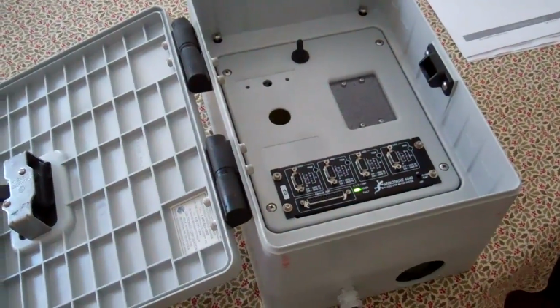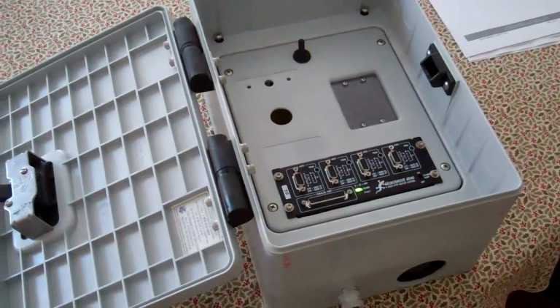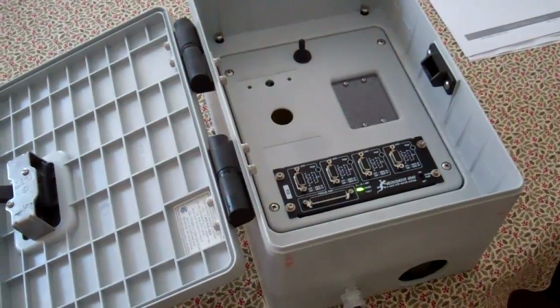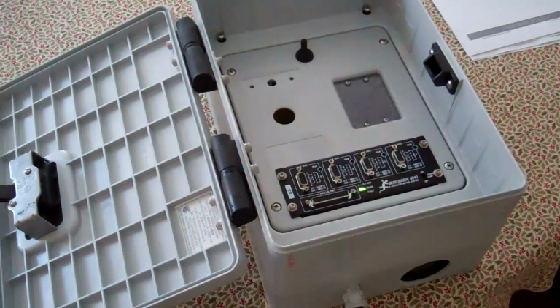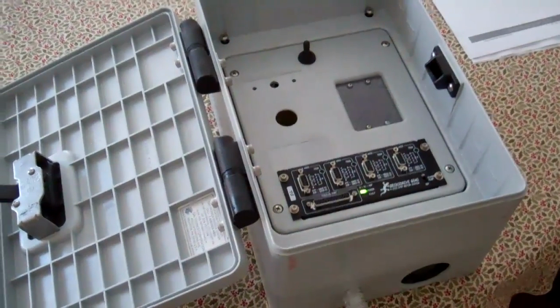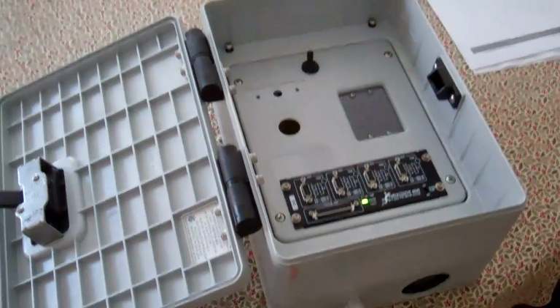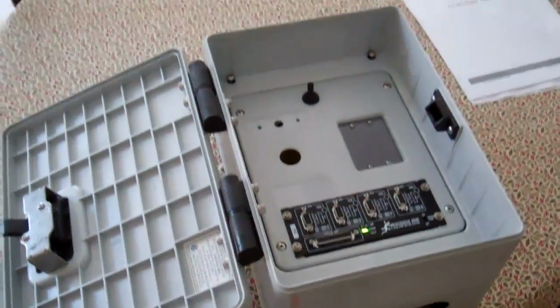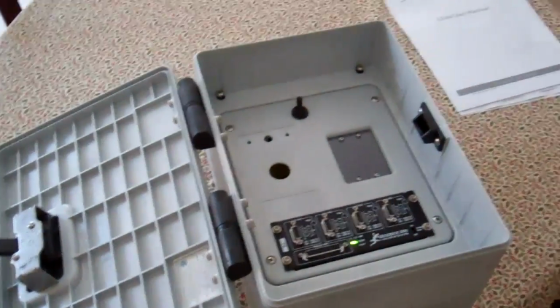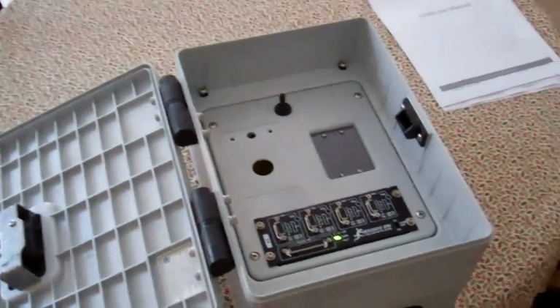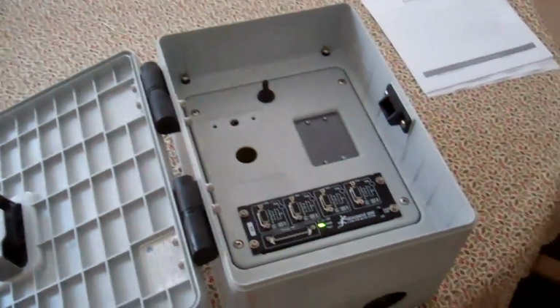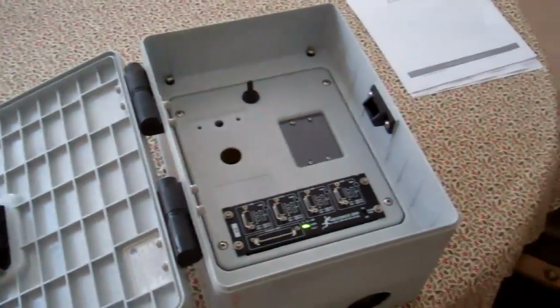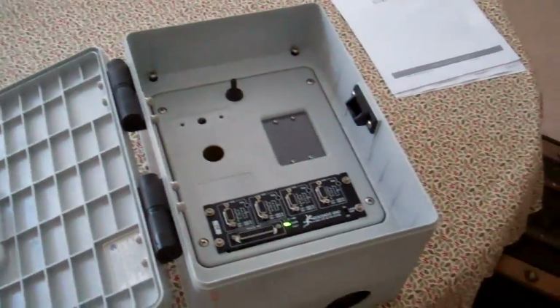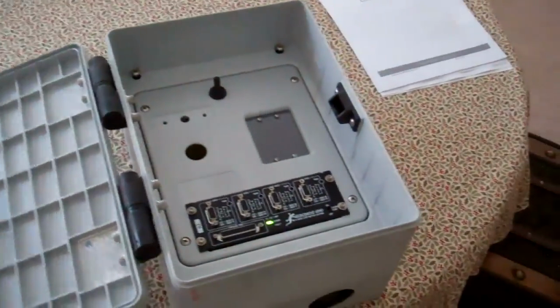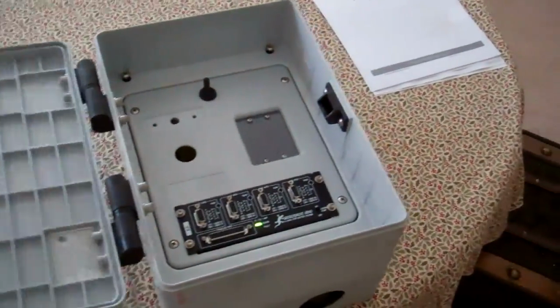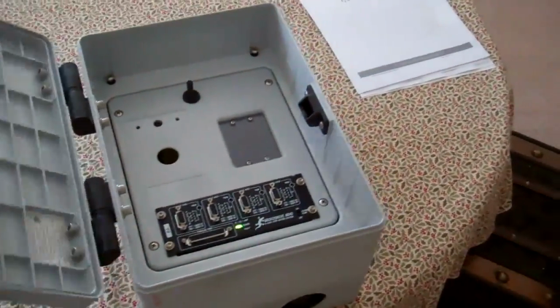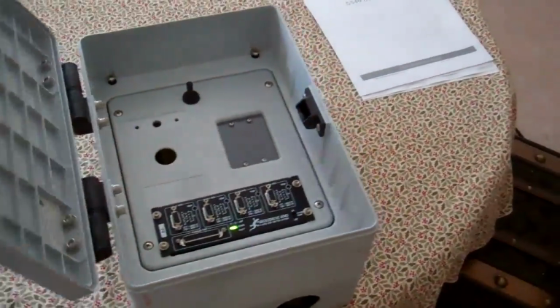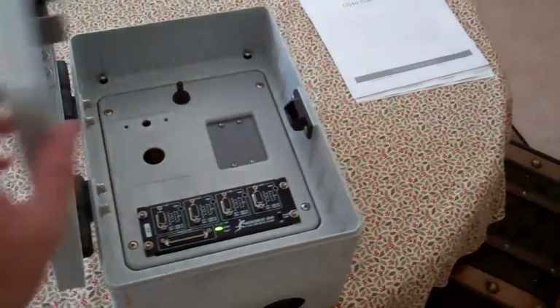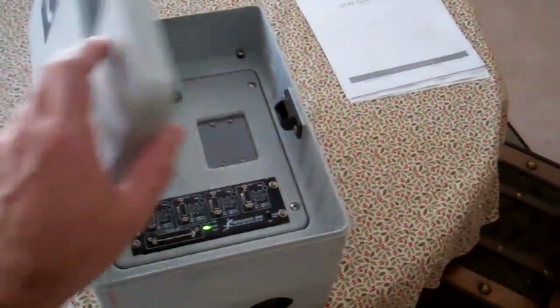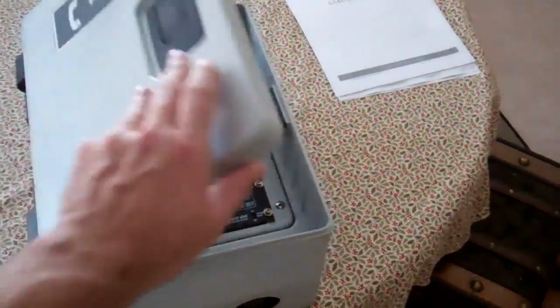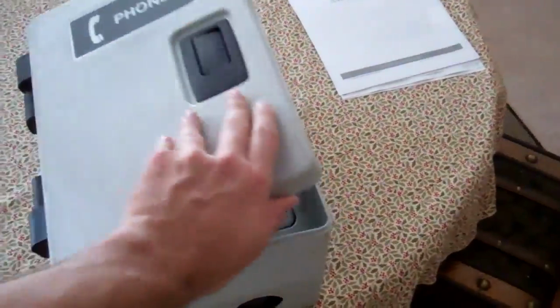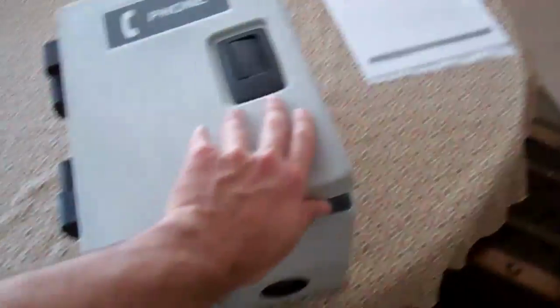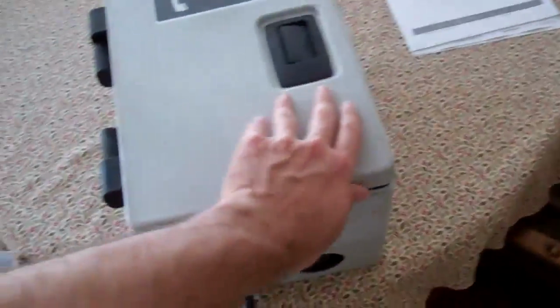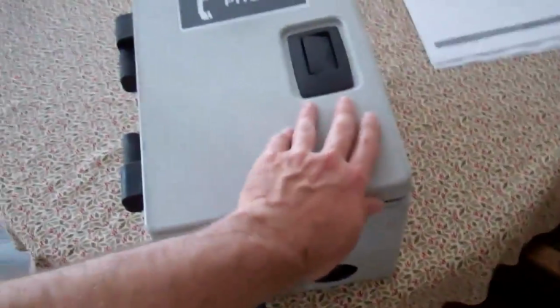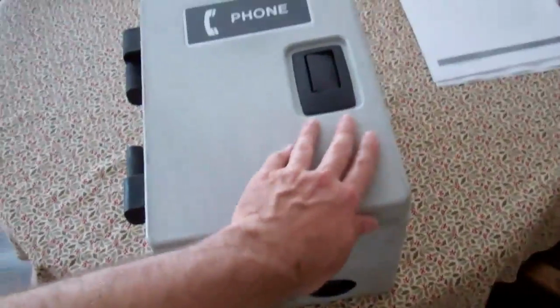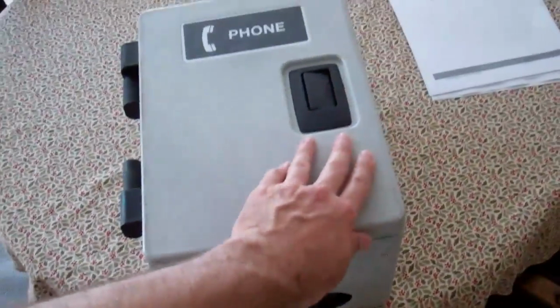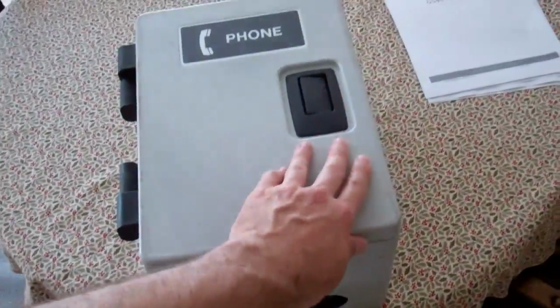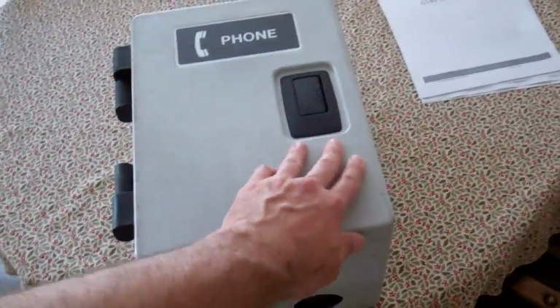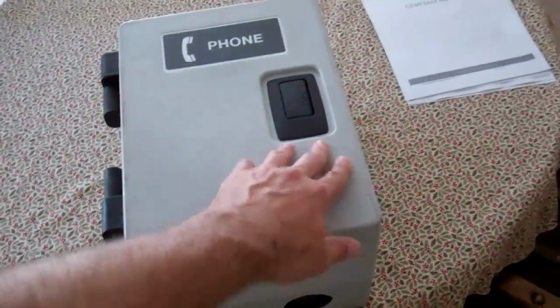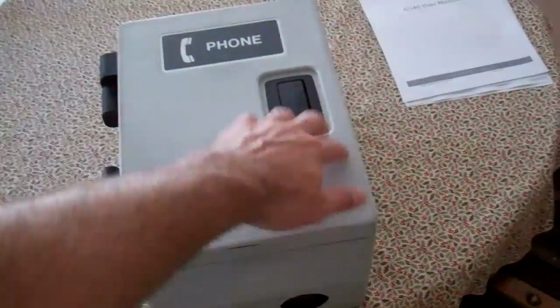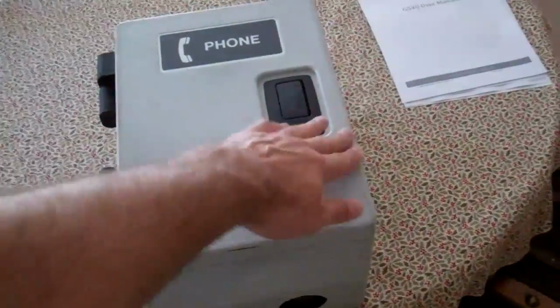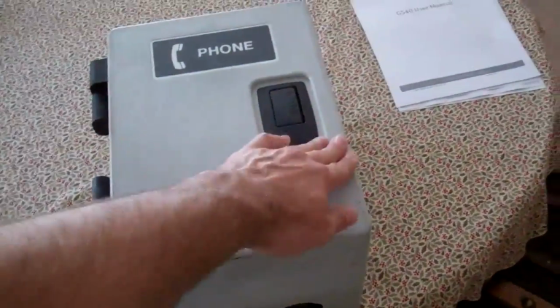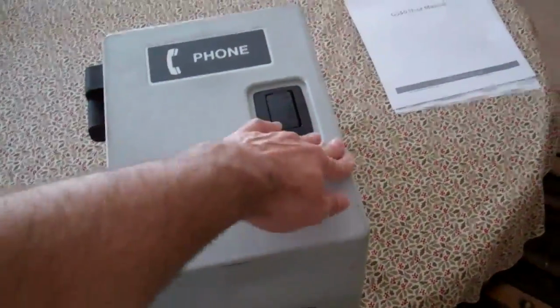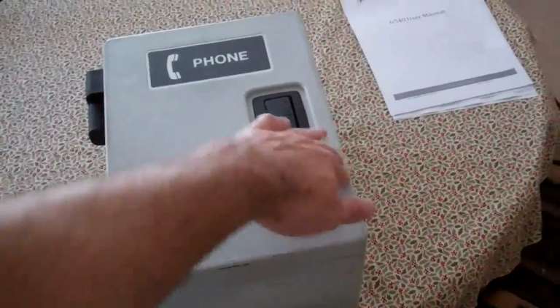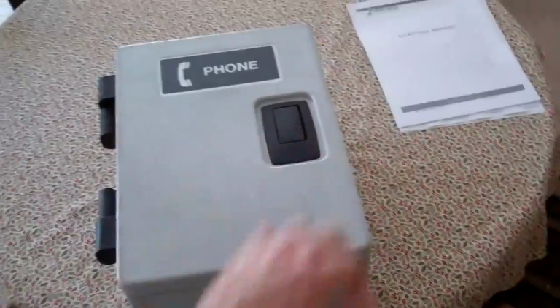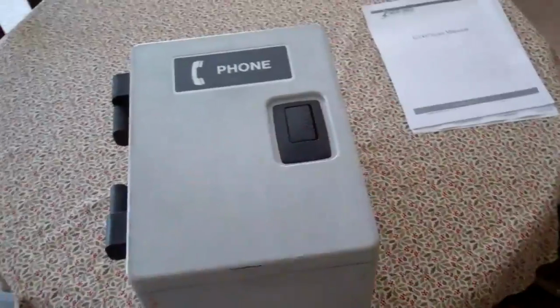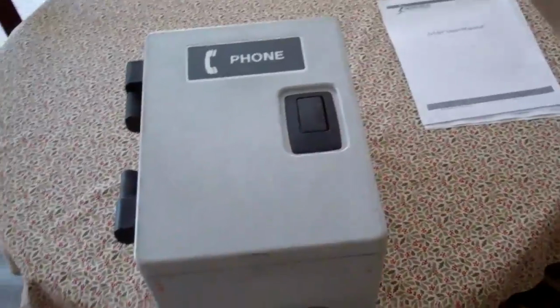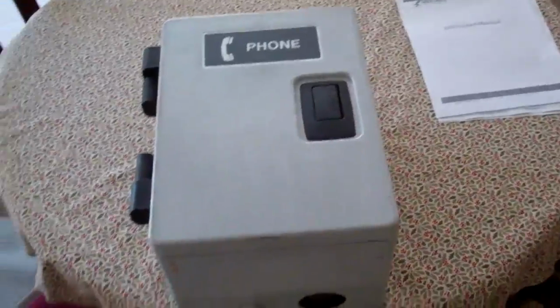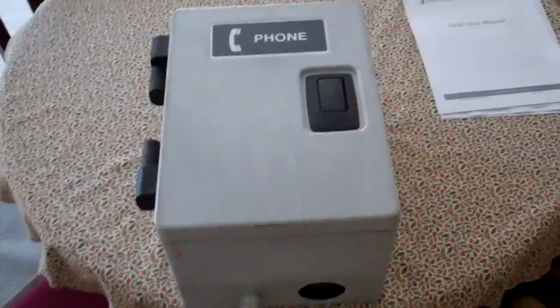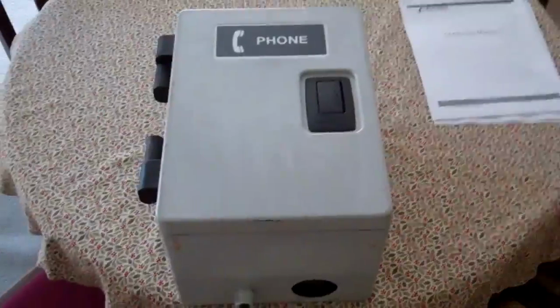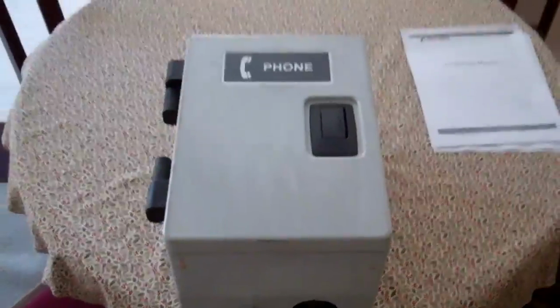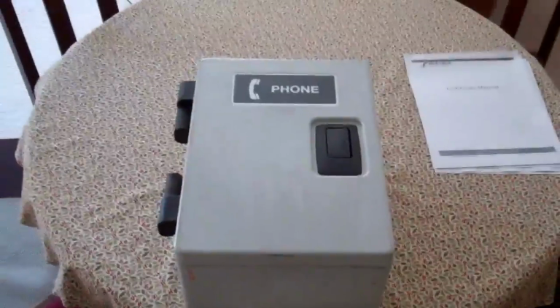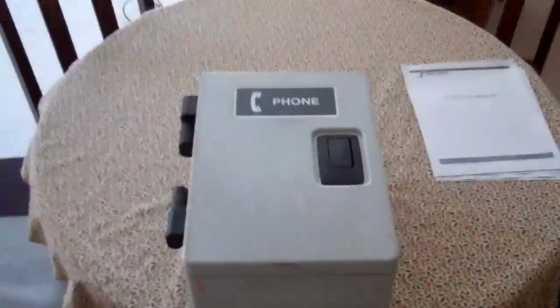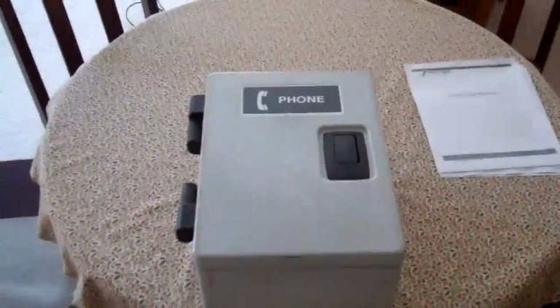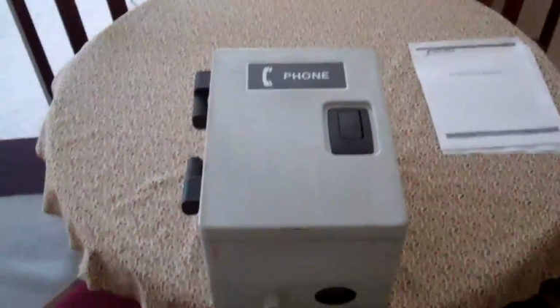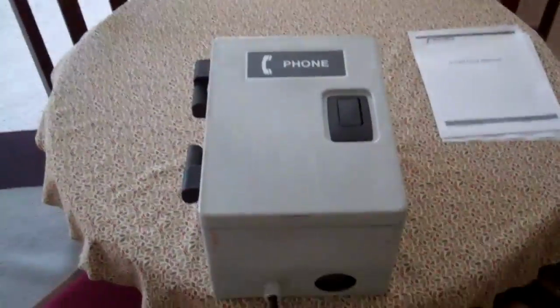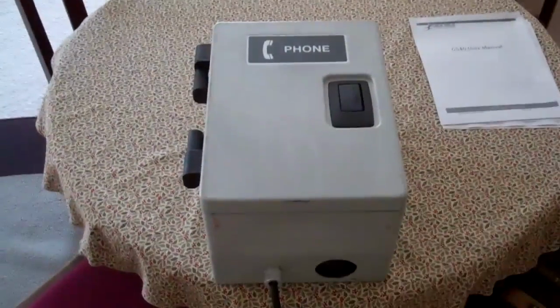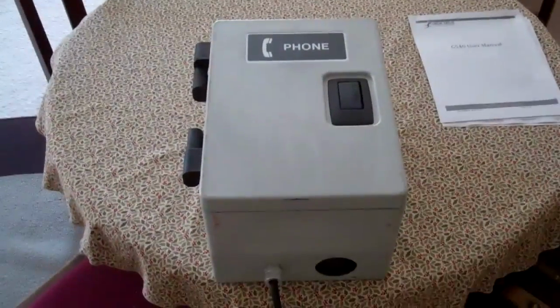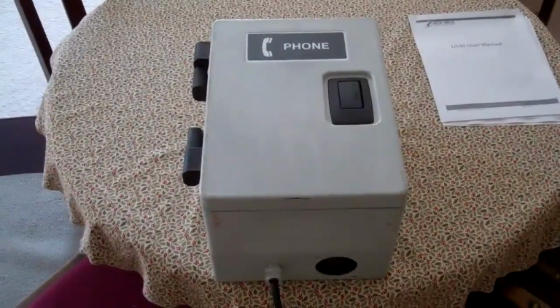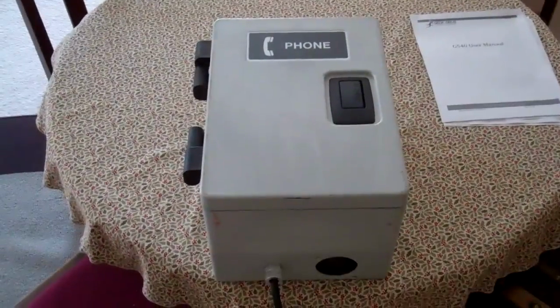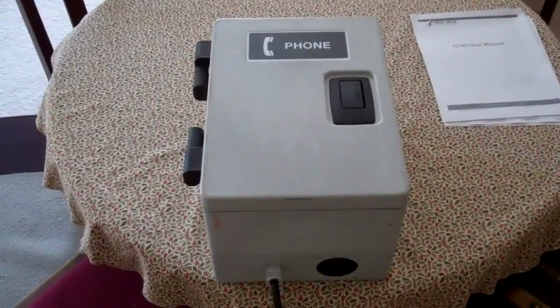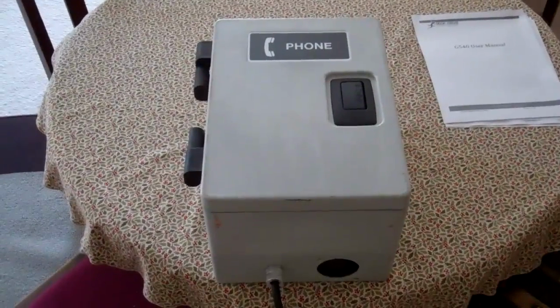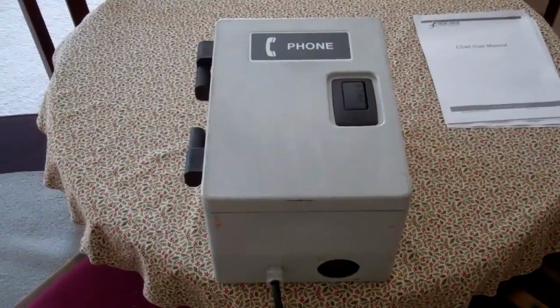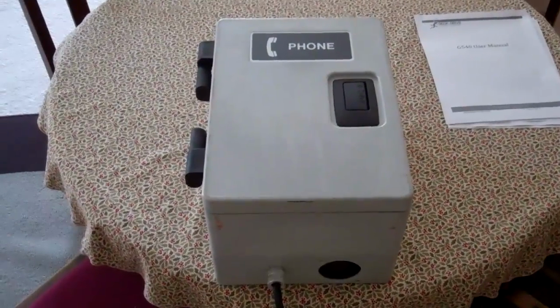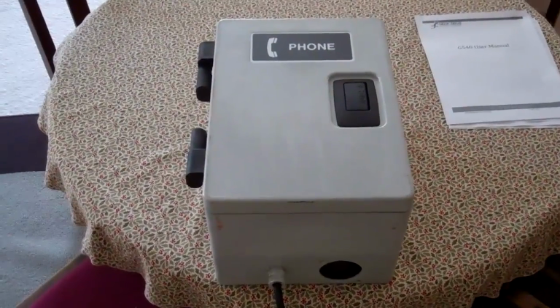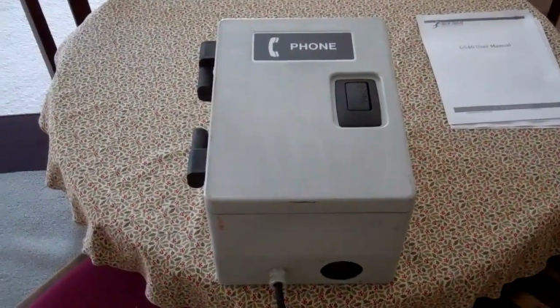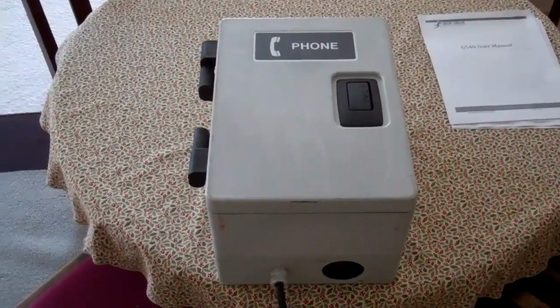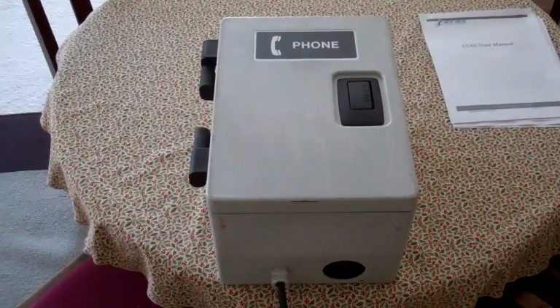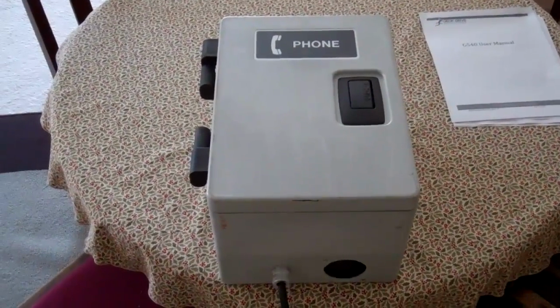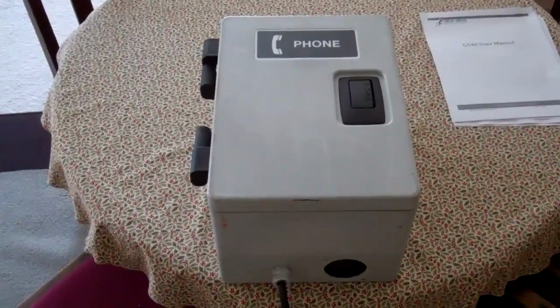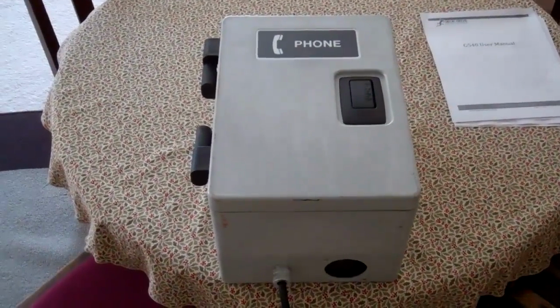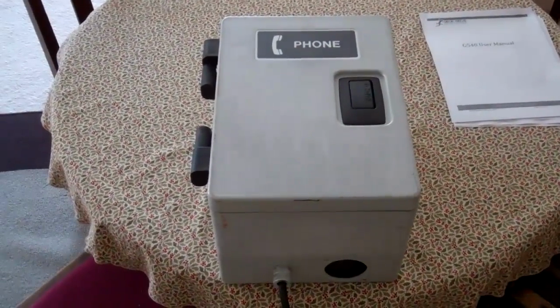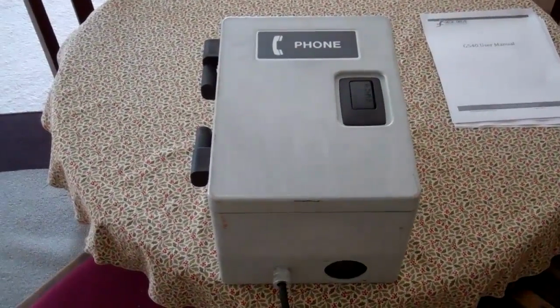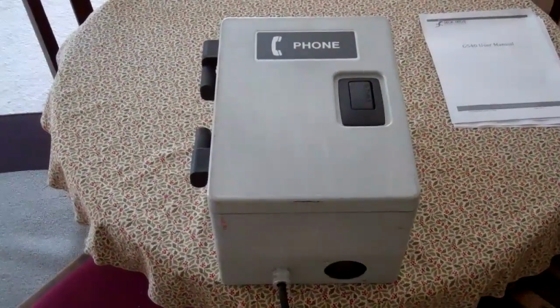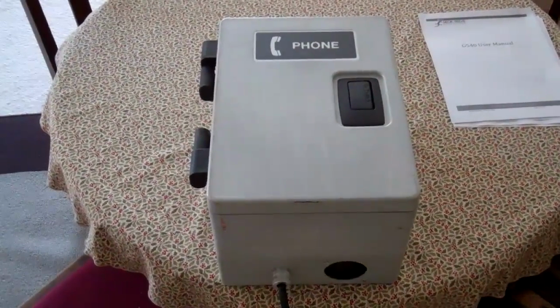Anyway, that's that. It's ready to start hooking up to a computer pretty much. Thanks.